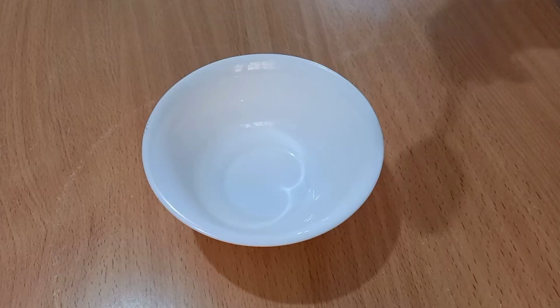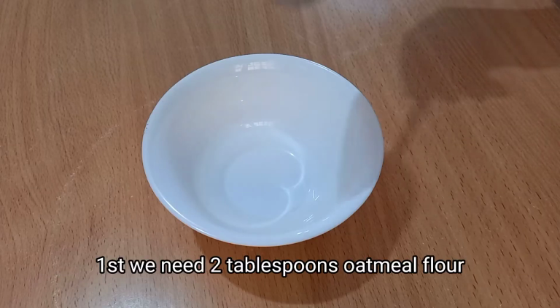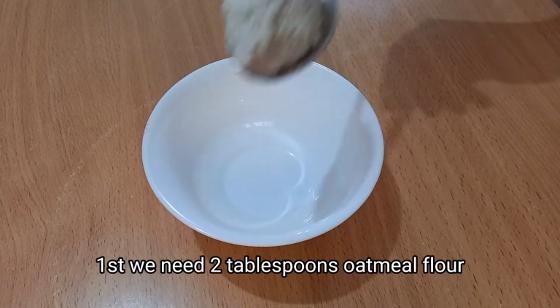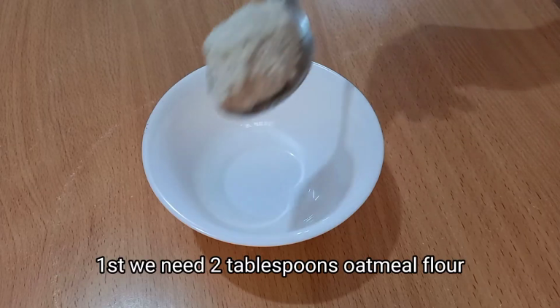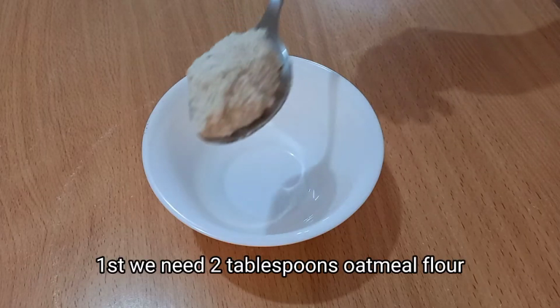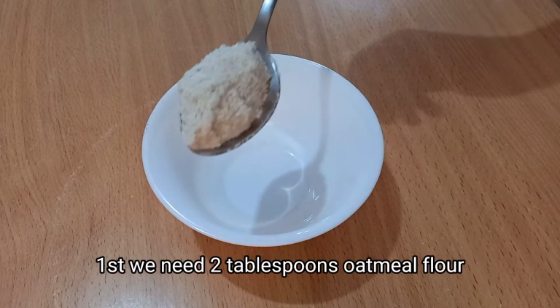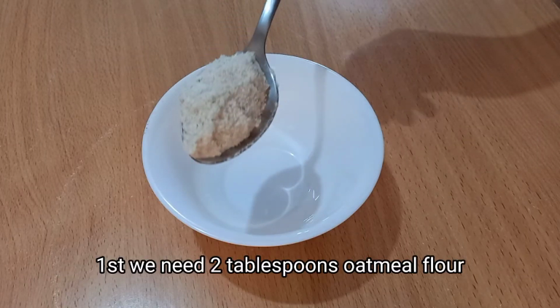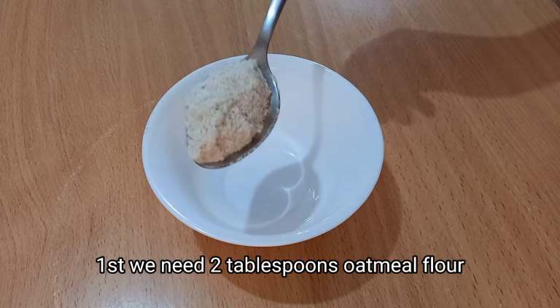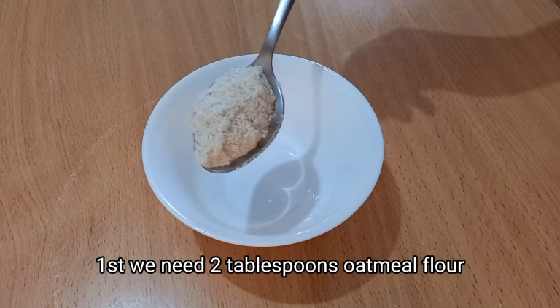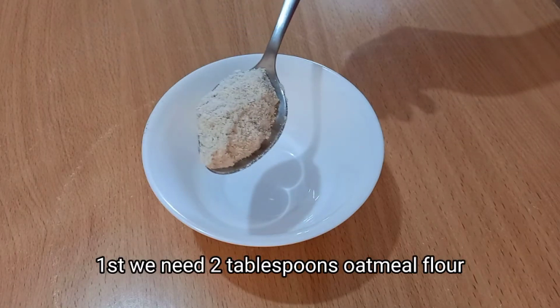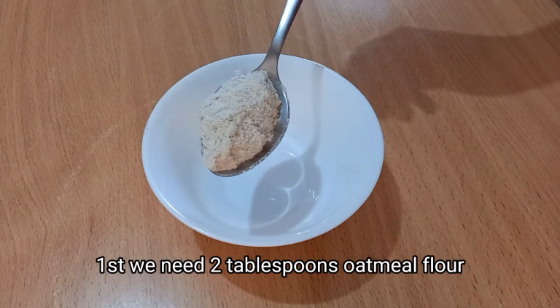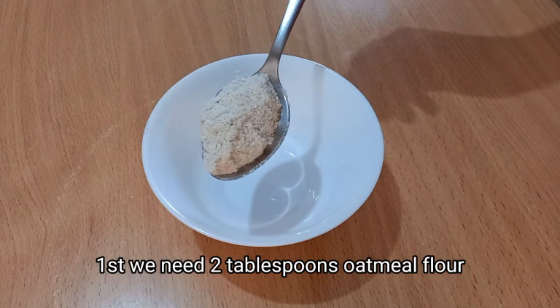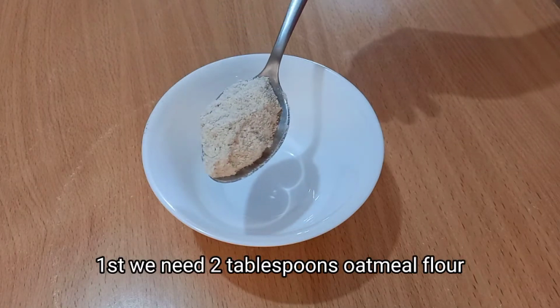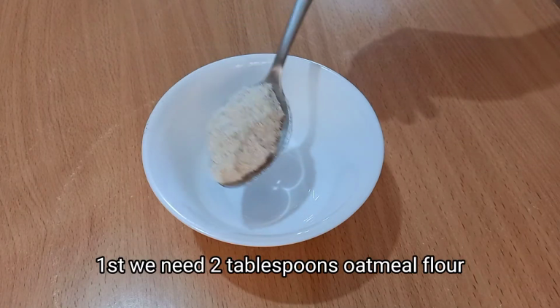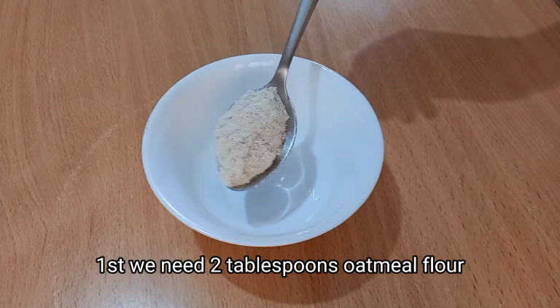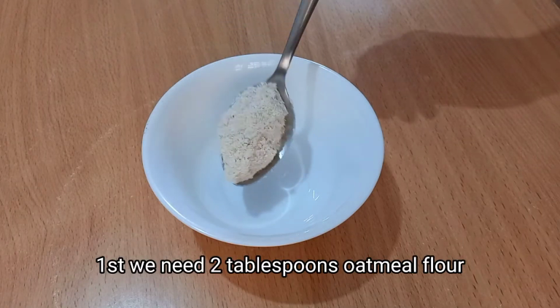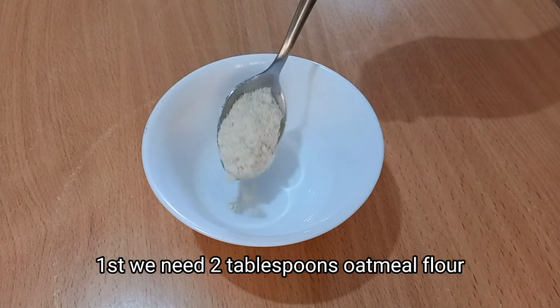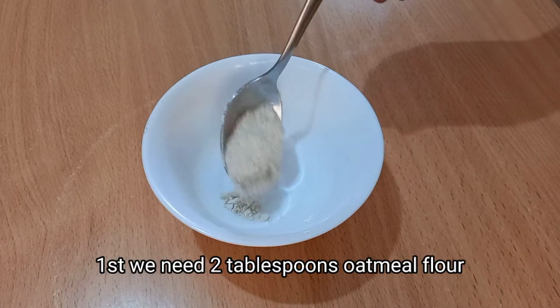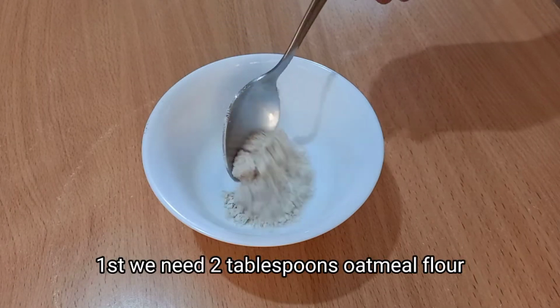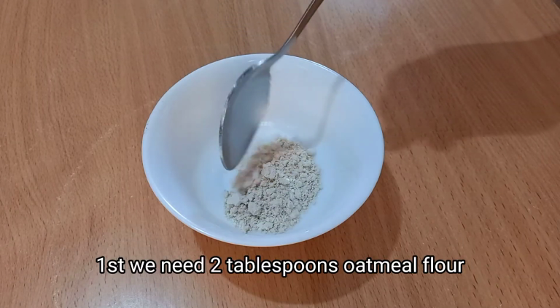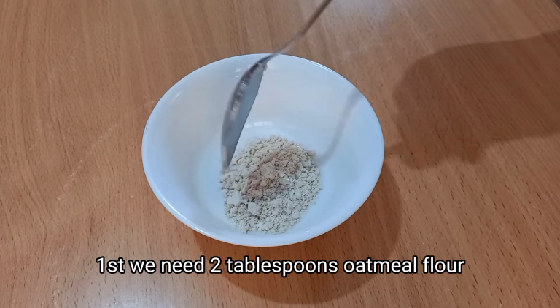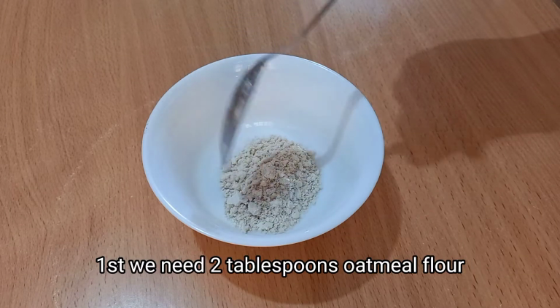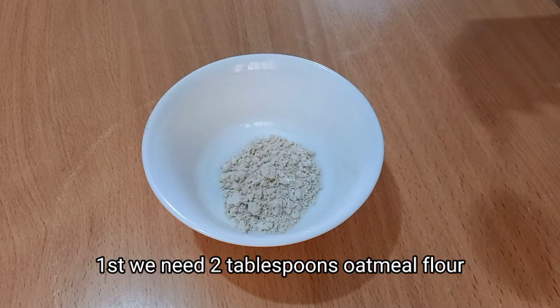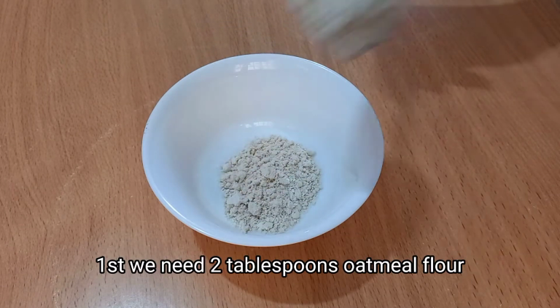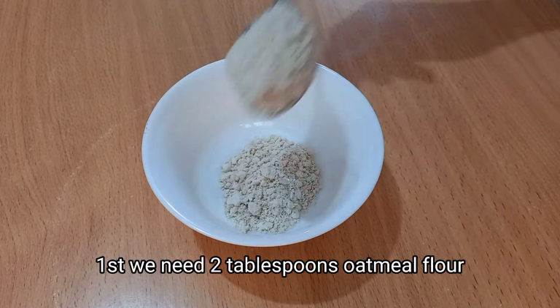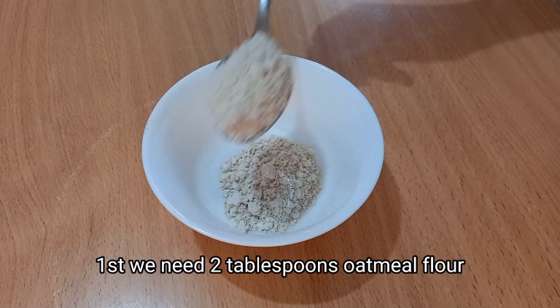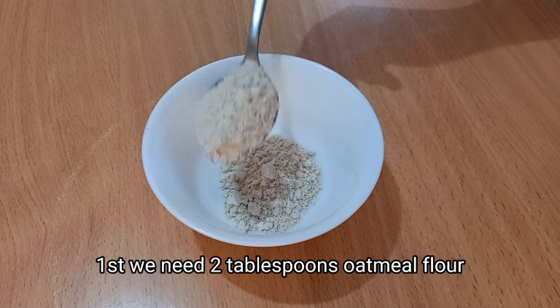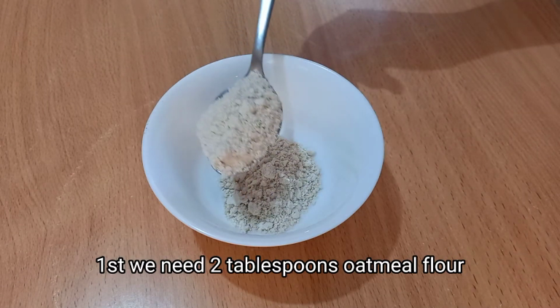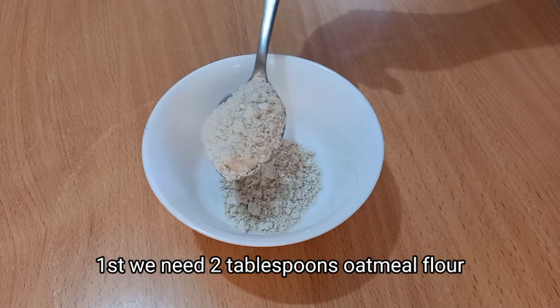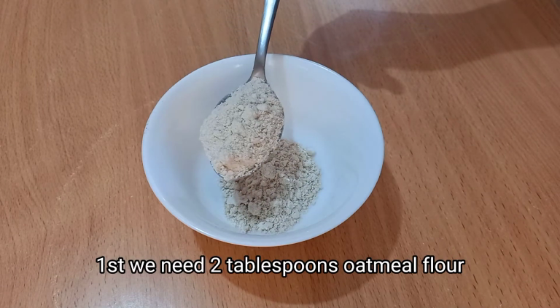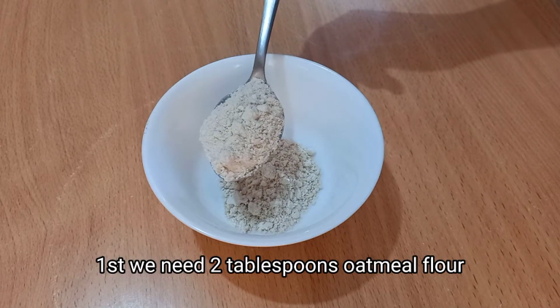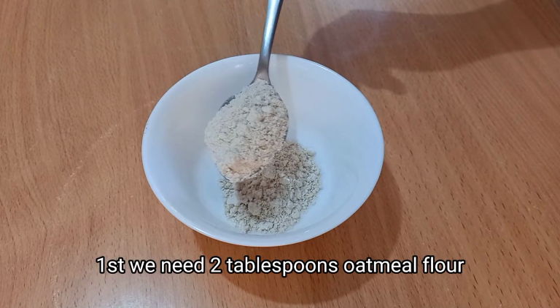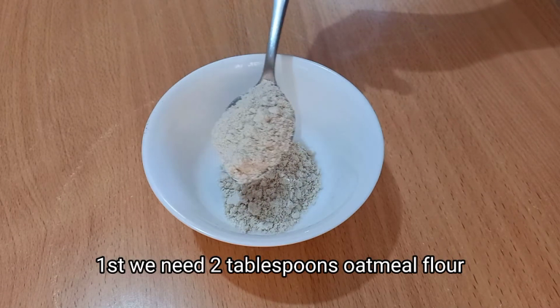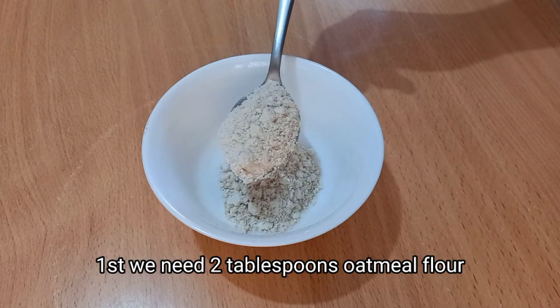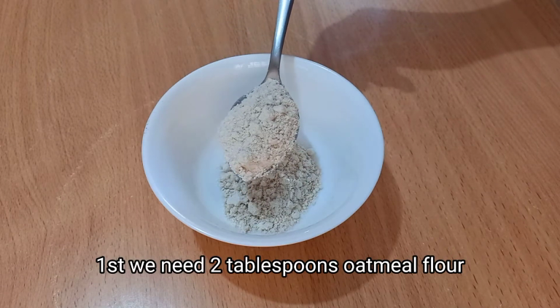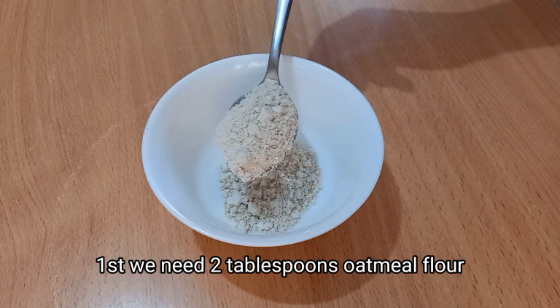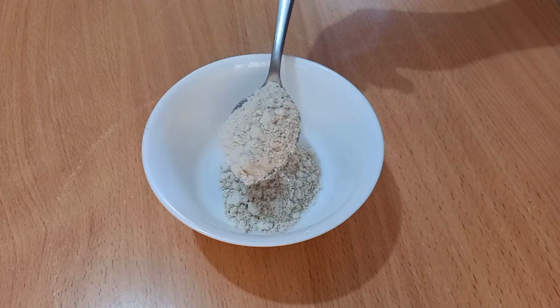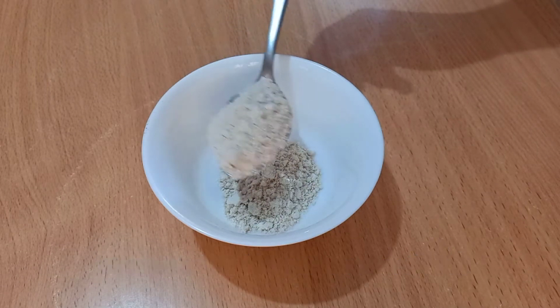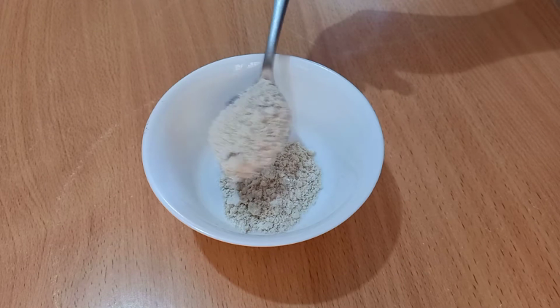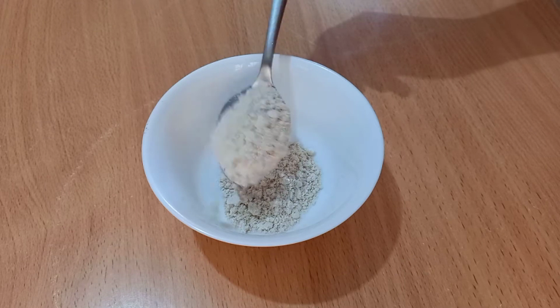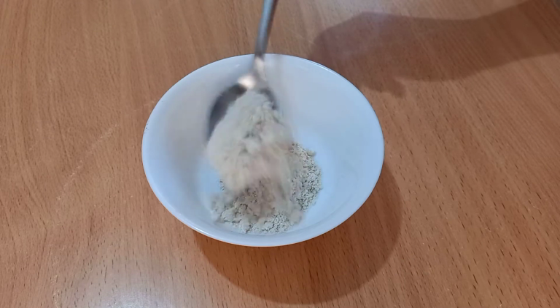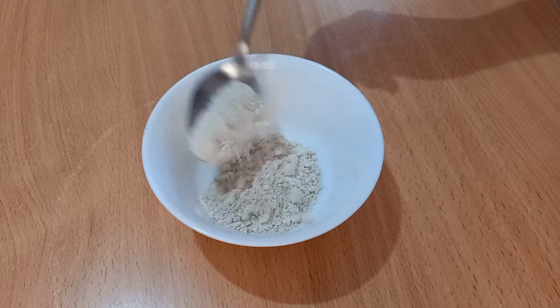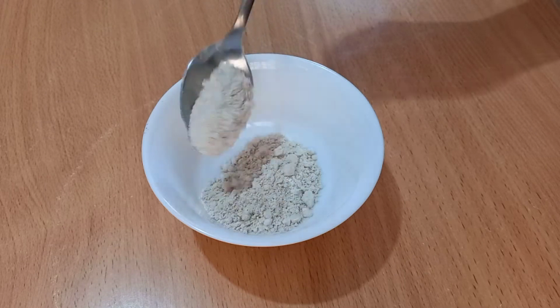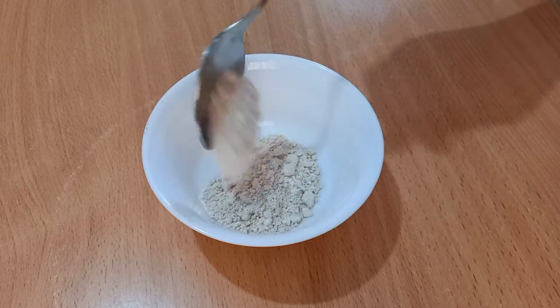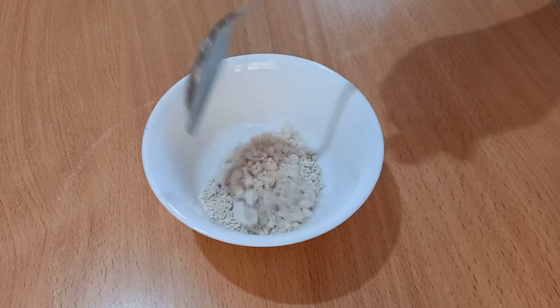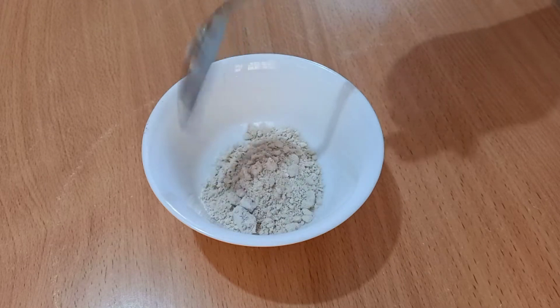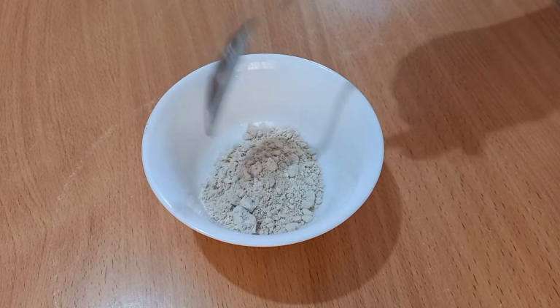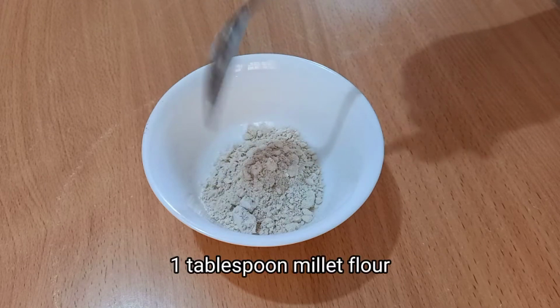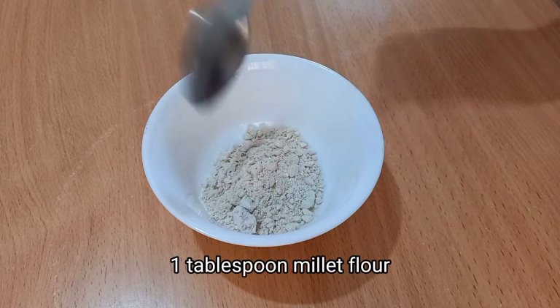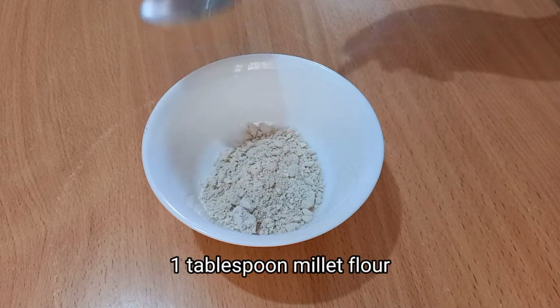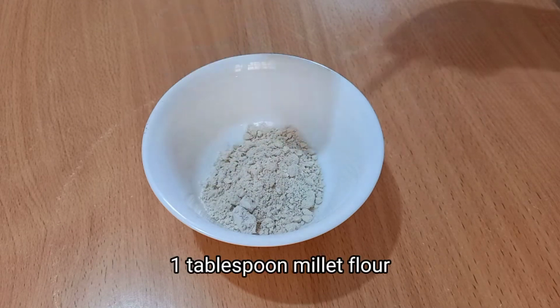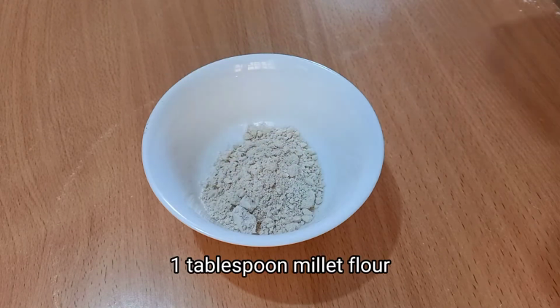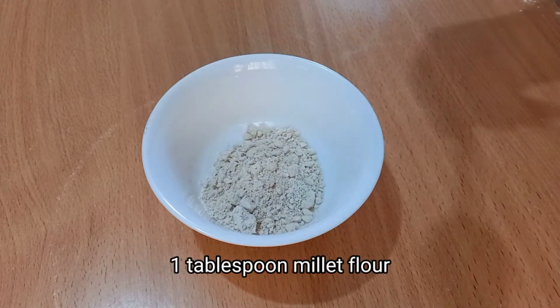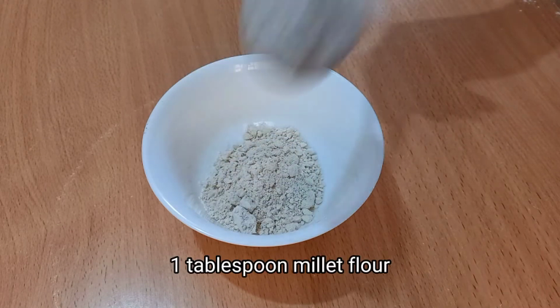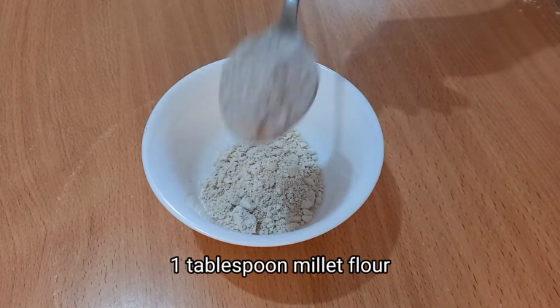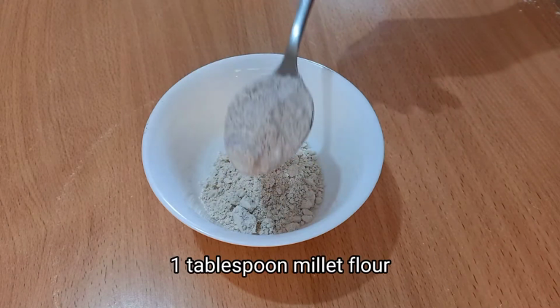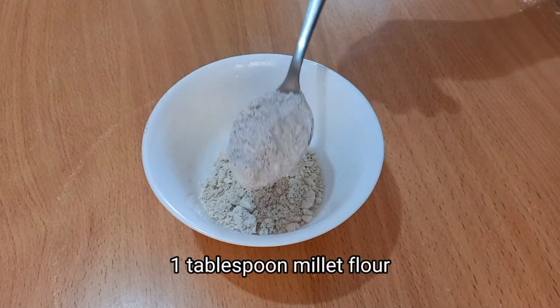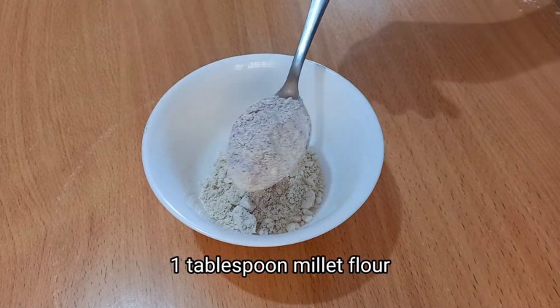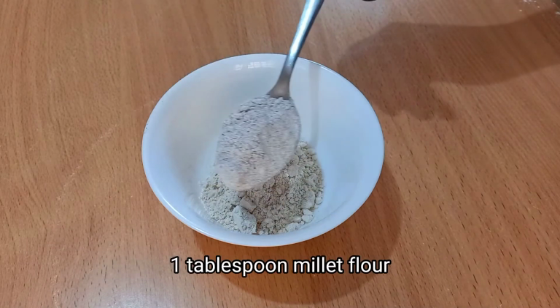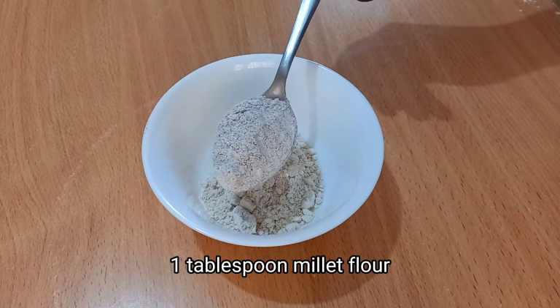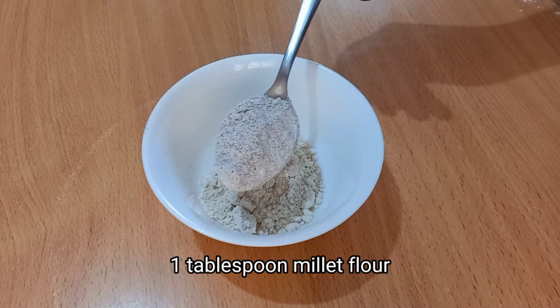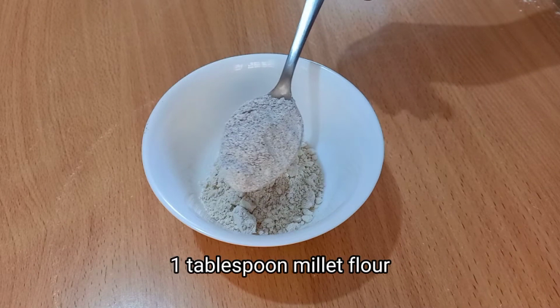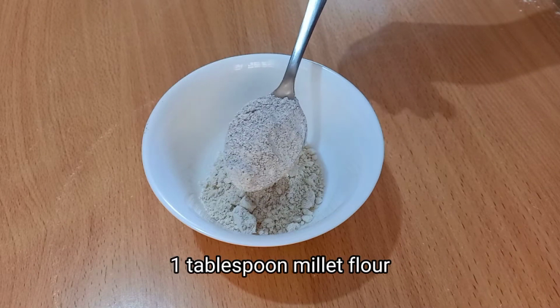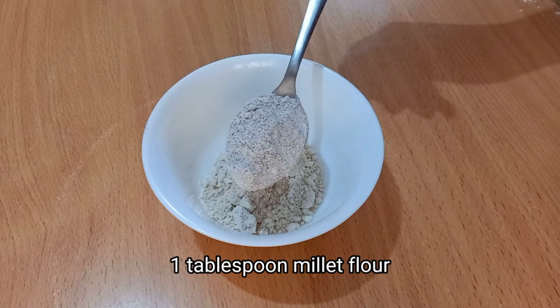First we need two tablespoons of oatmeal flour and one tablespoon of millet flour.